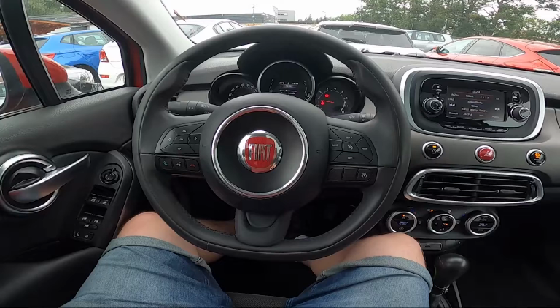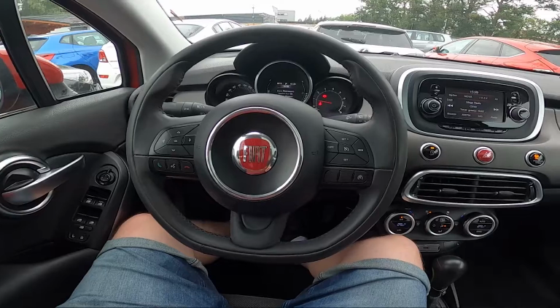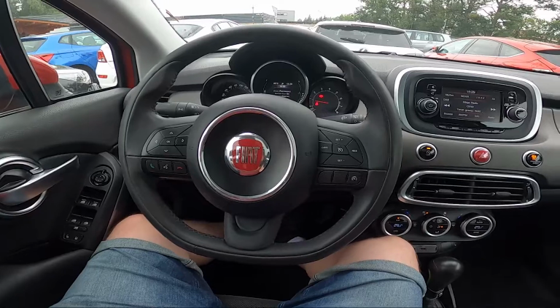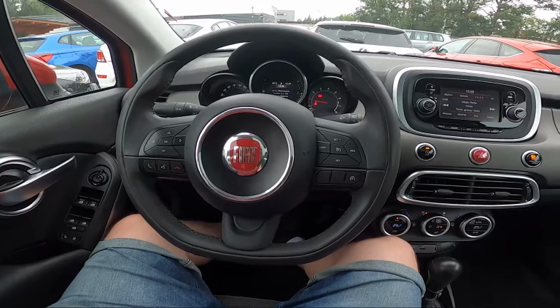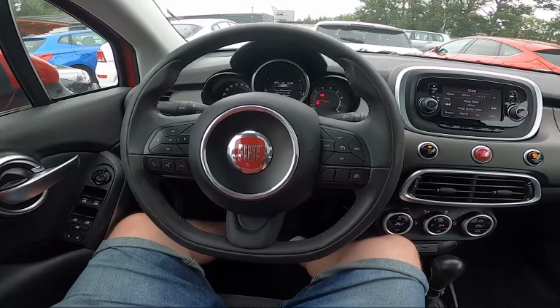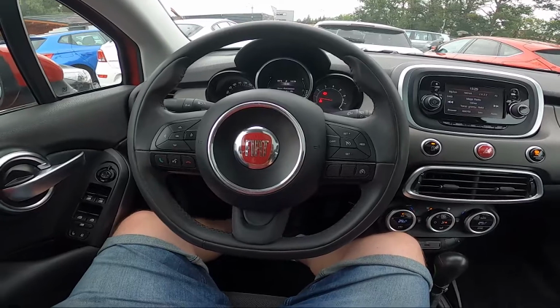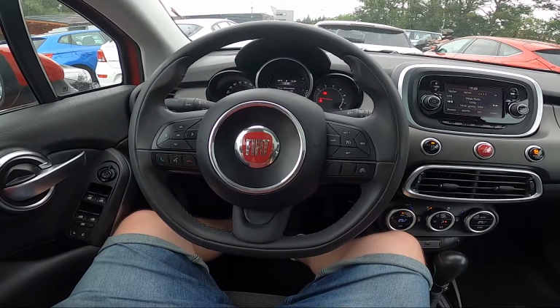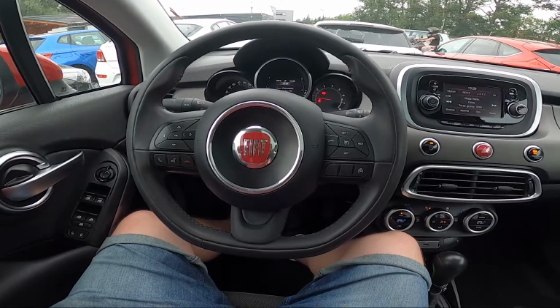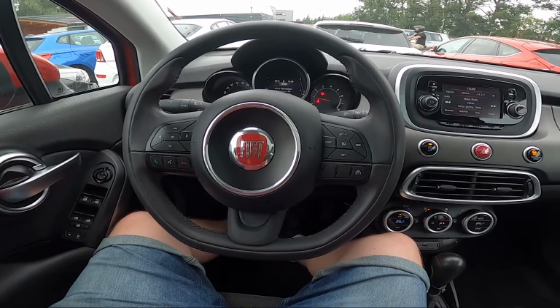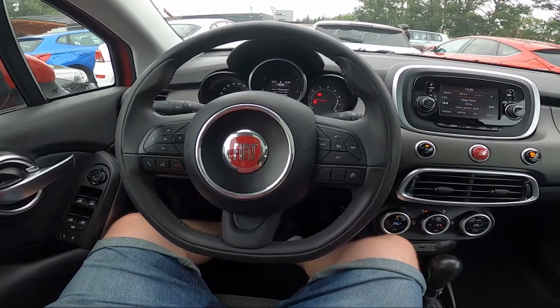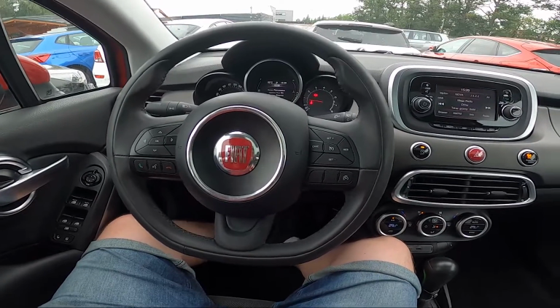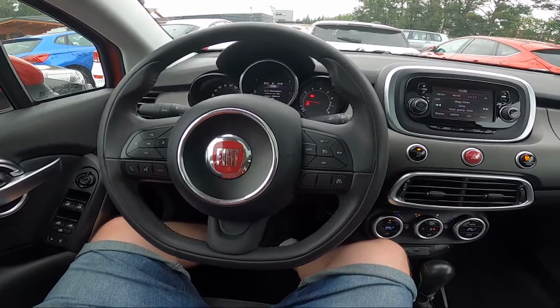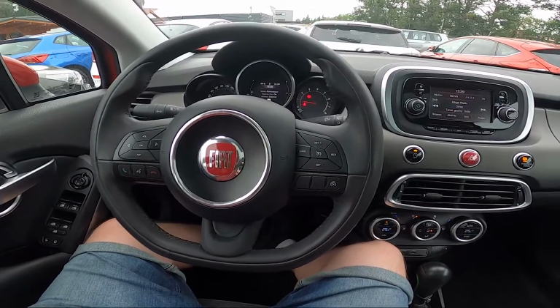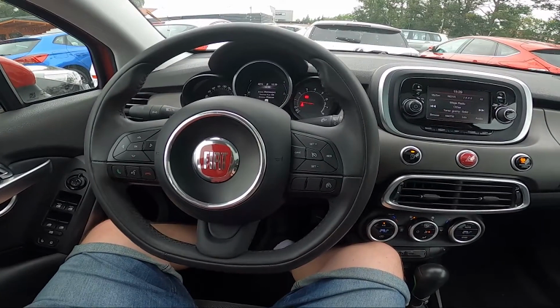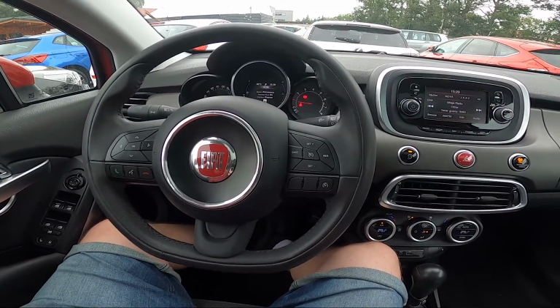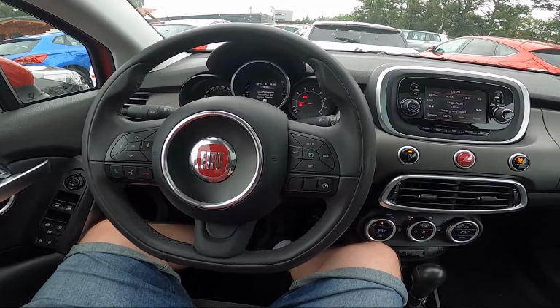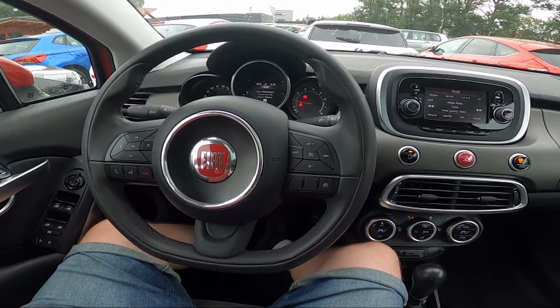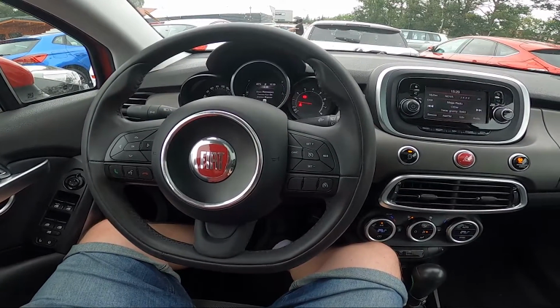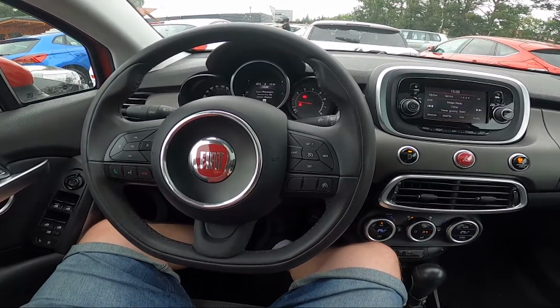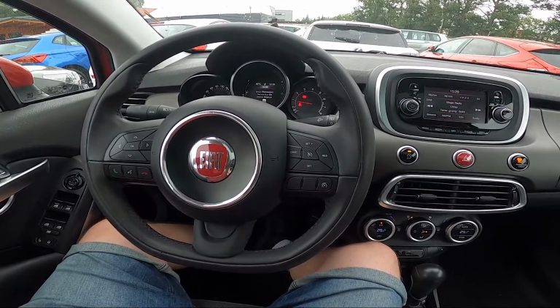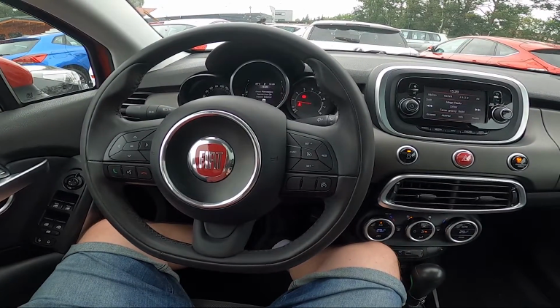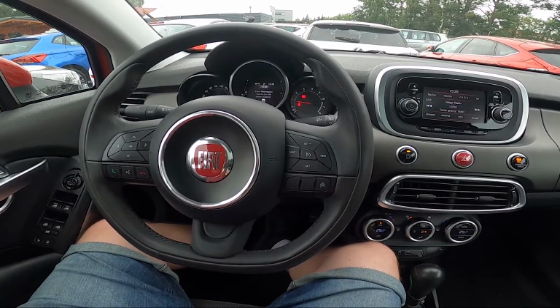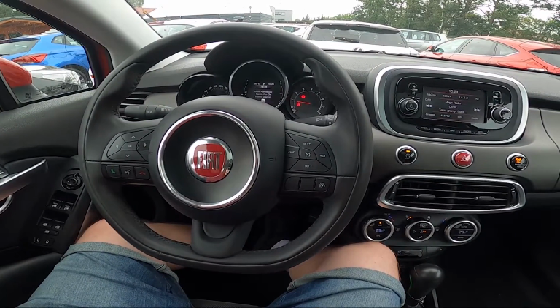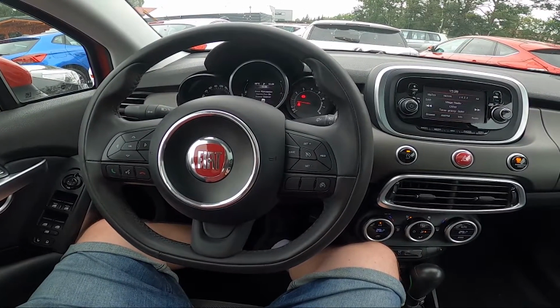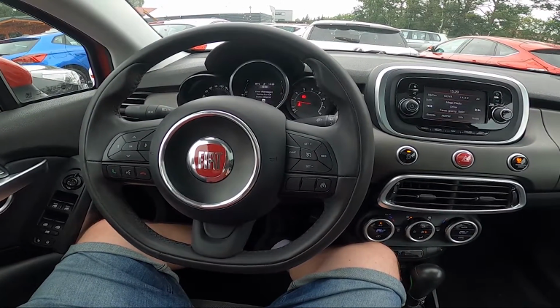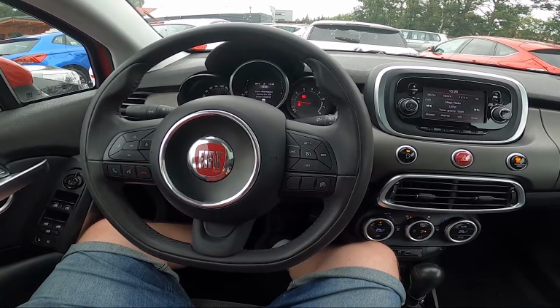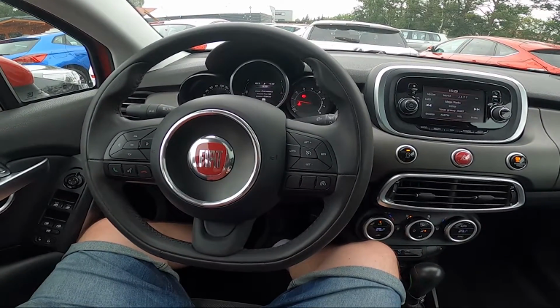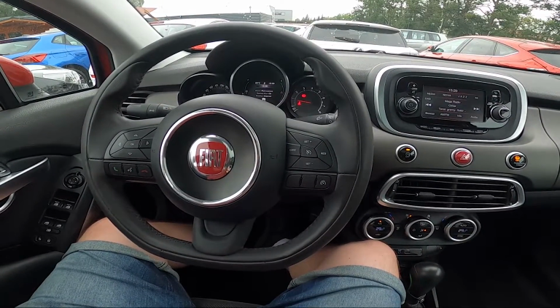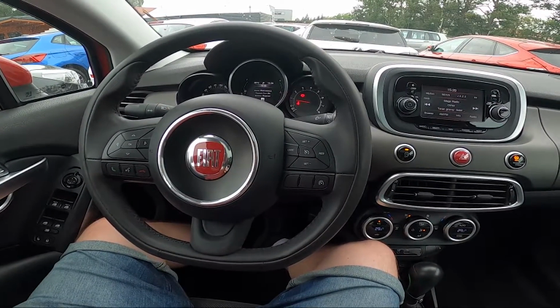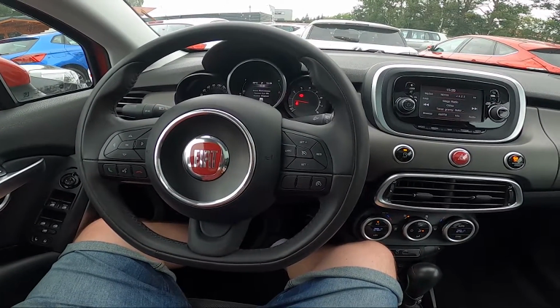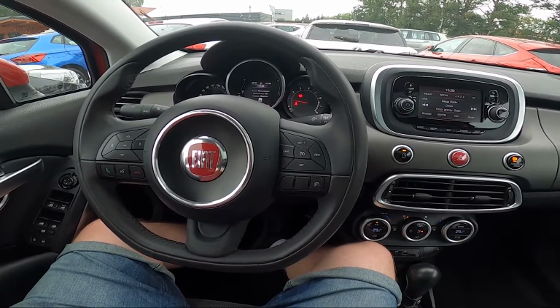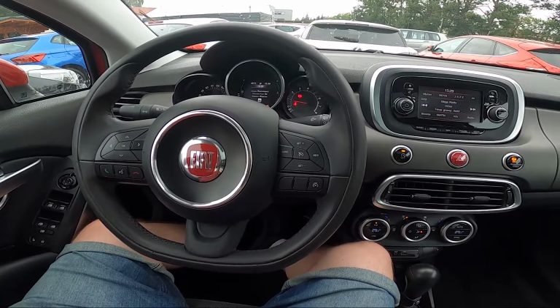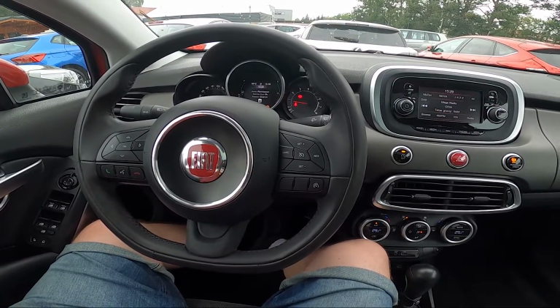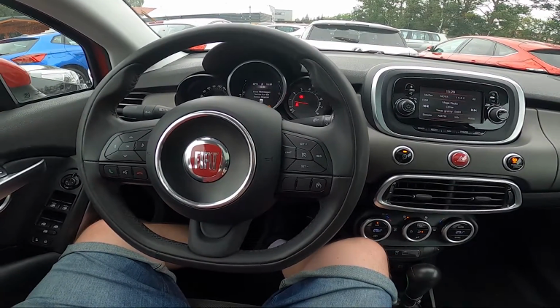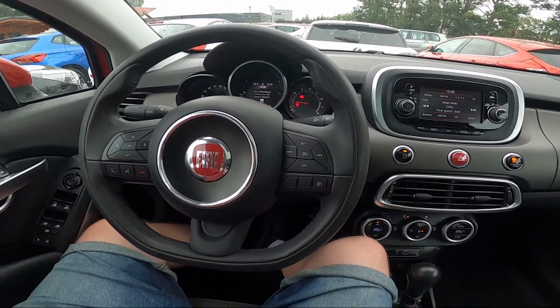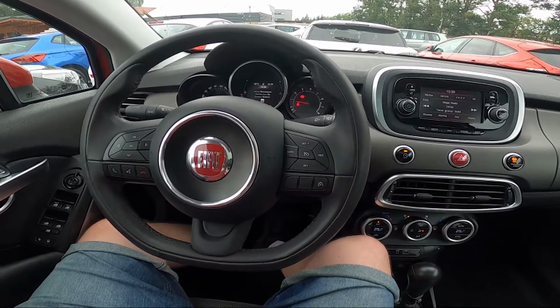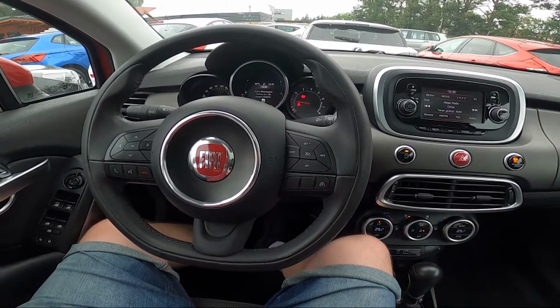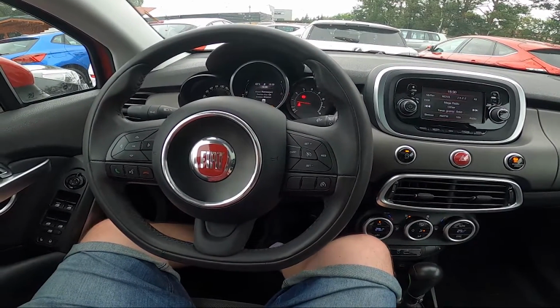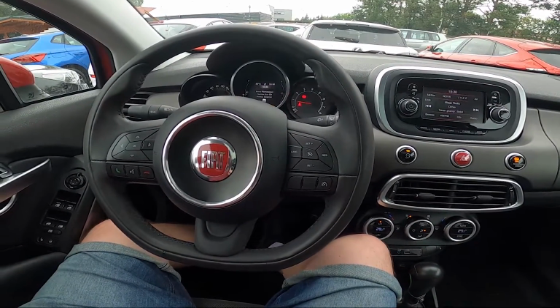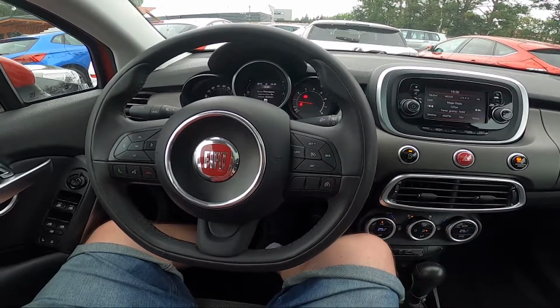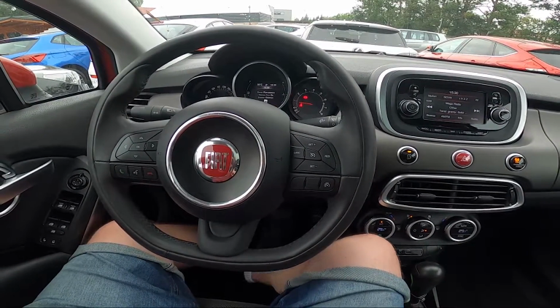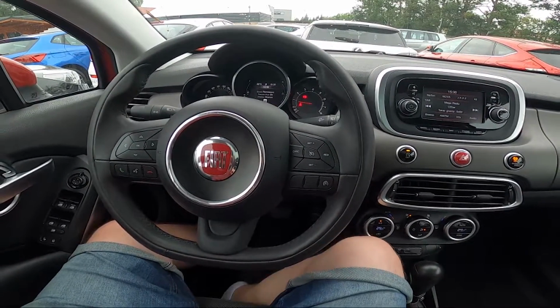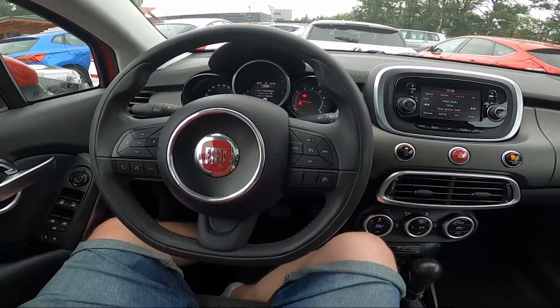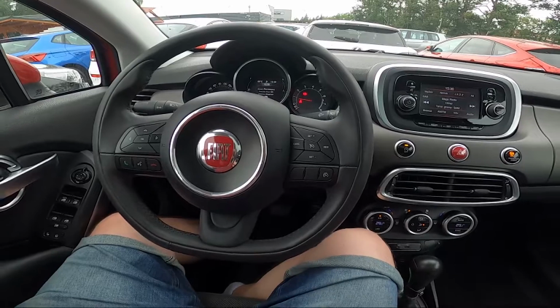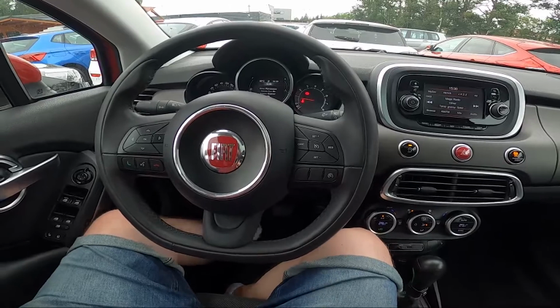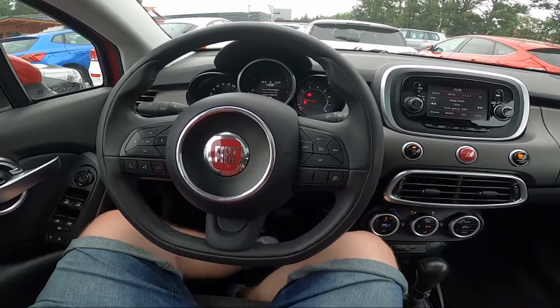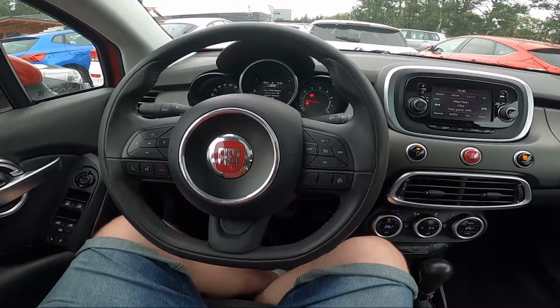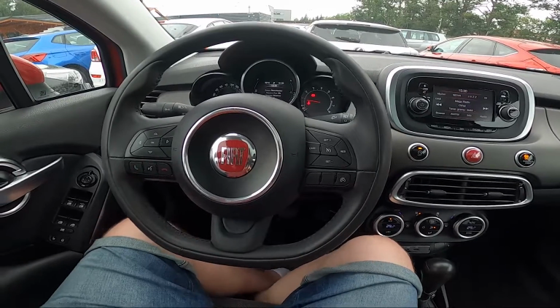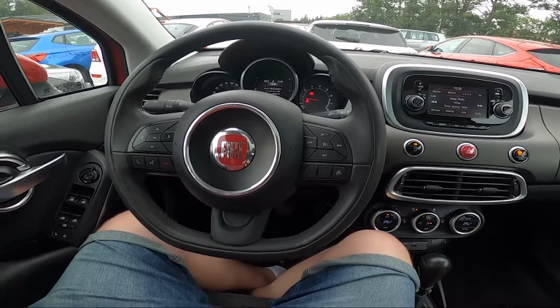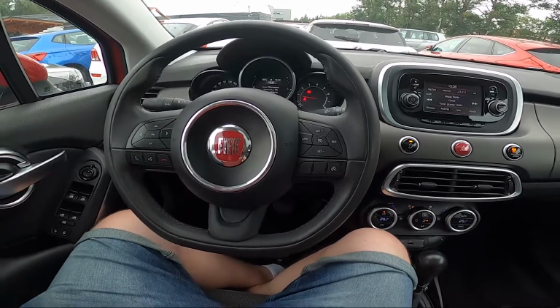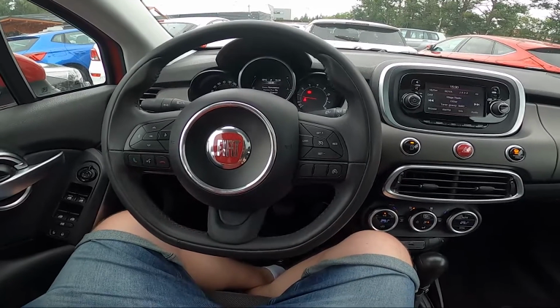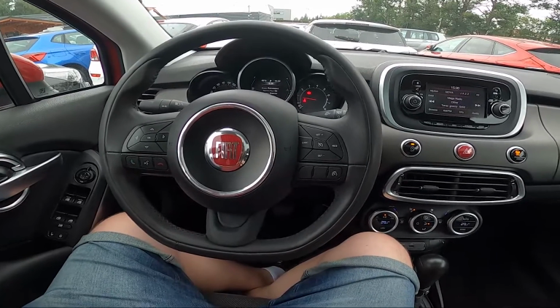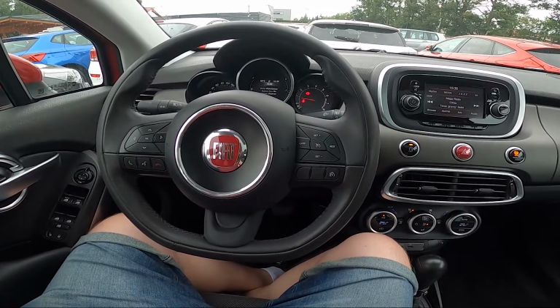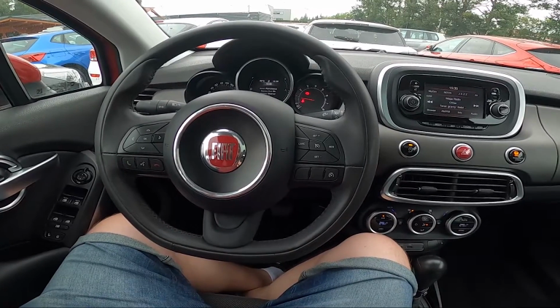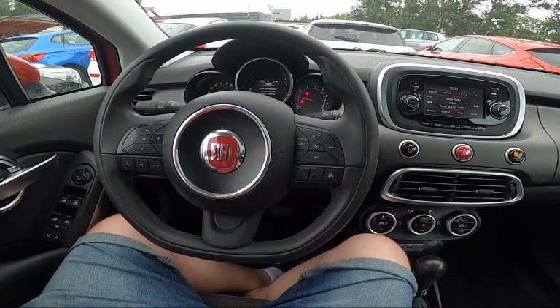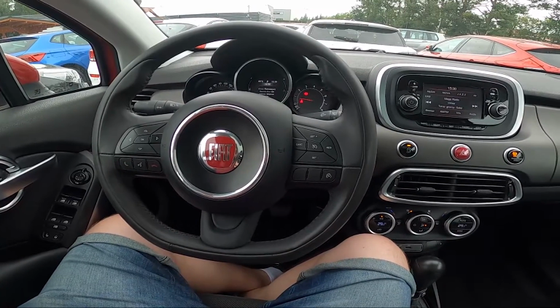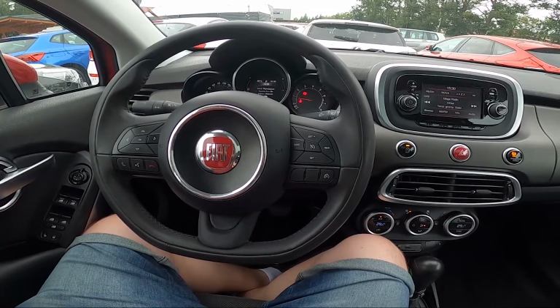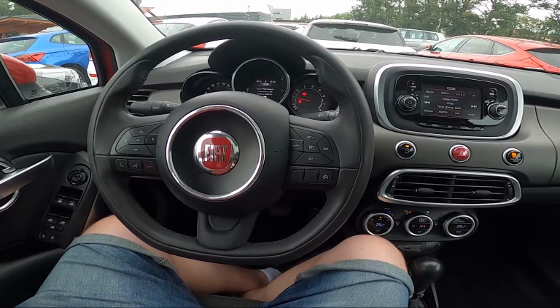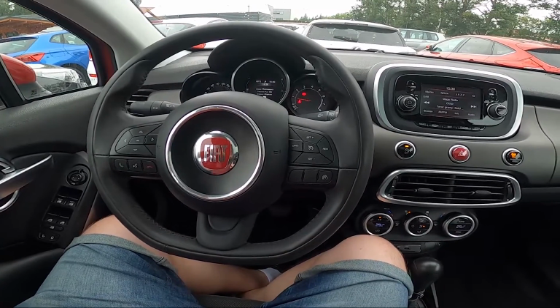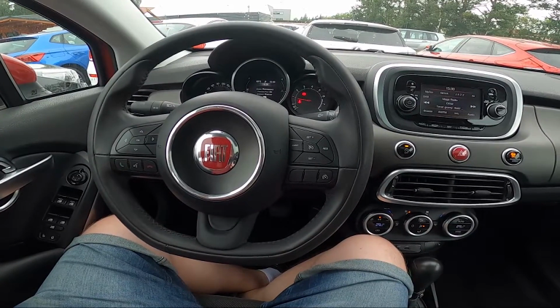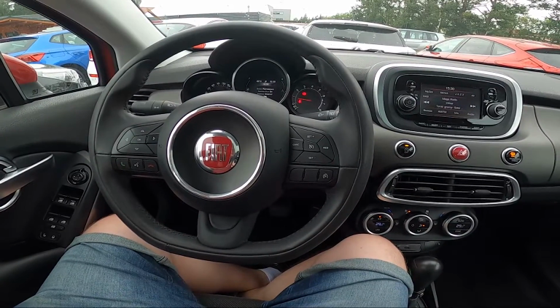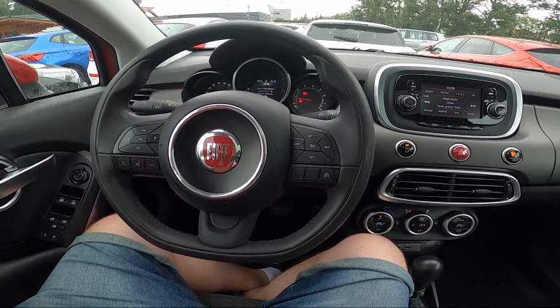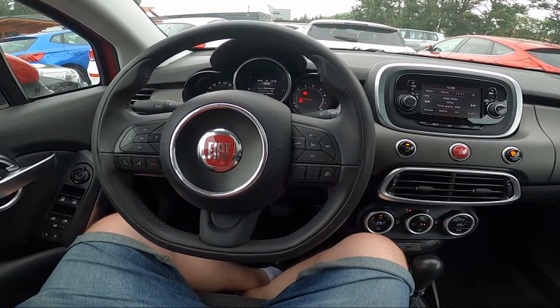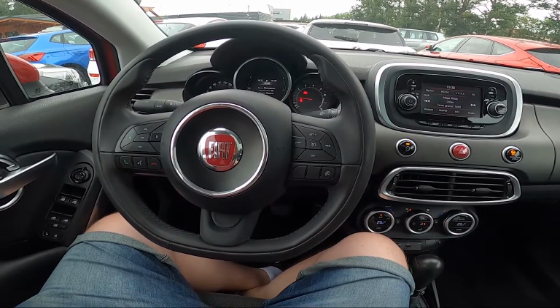Hello, in front of me I've got a Fiat 500X. In this video I'll show you how to disable and enable the start-stop function.